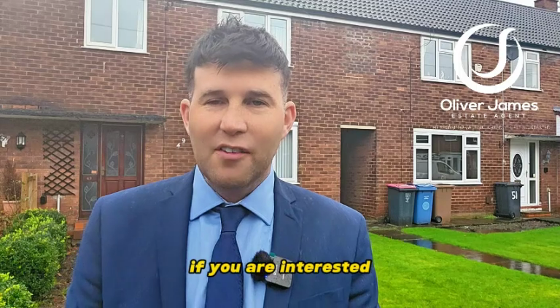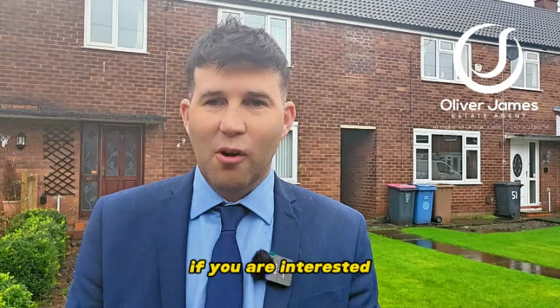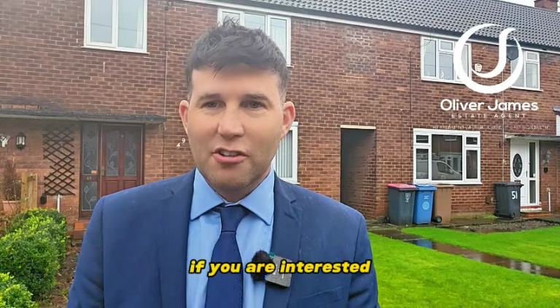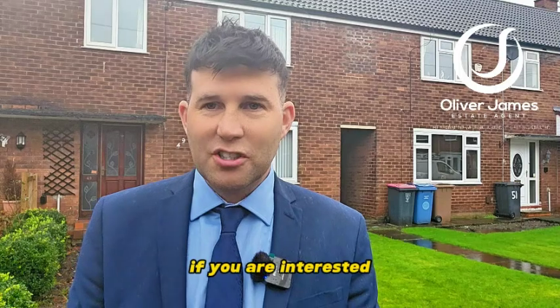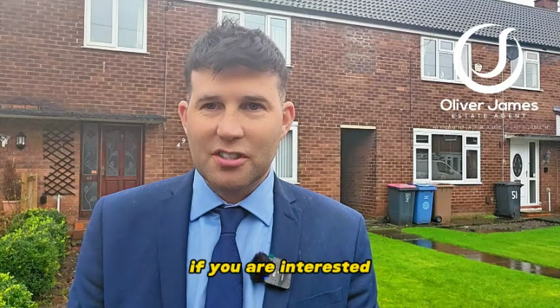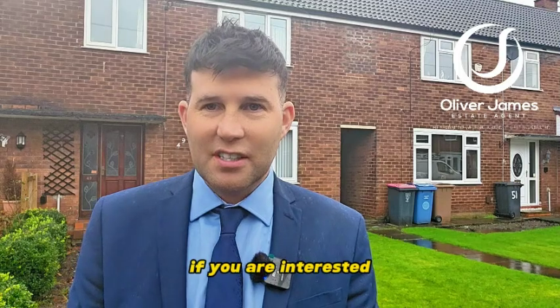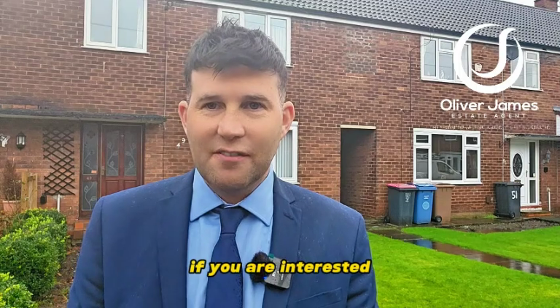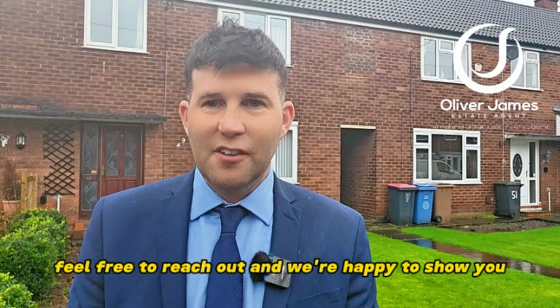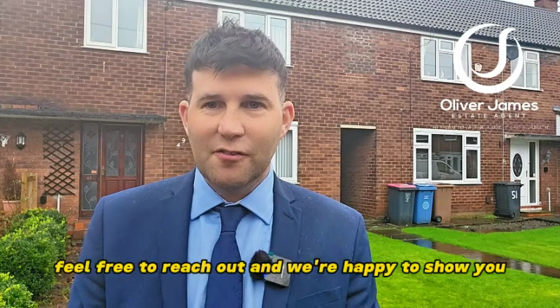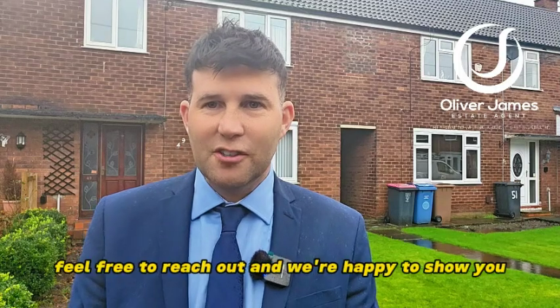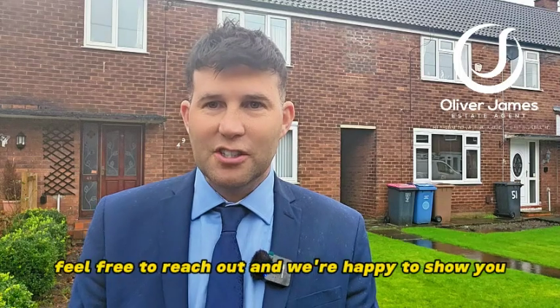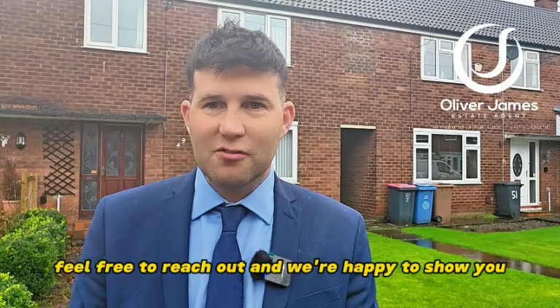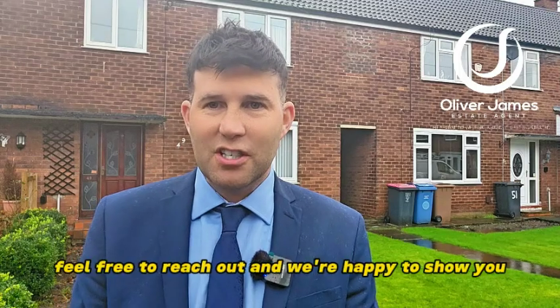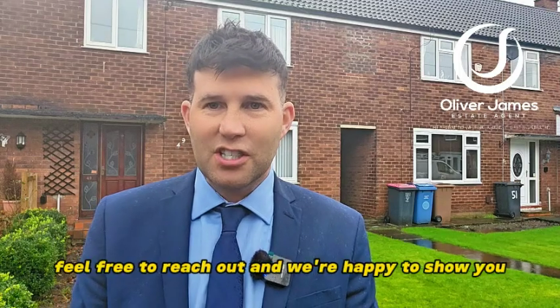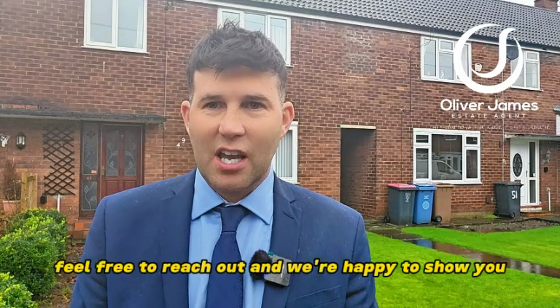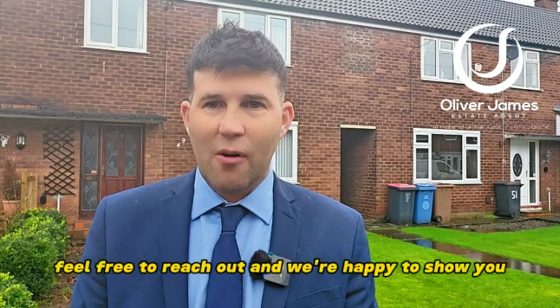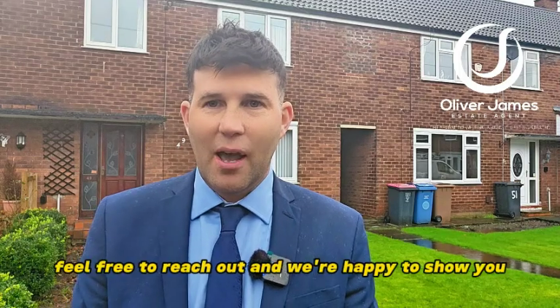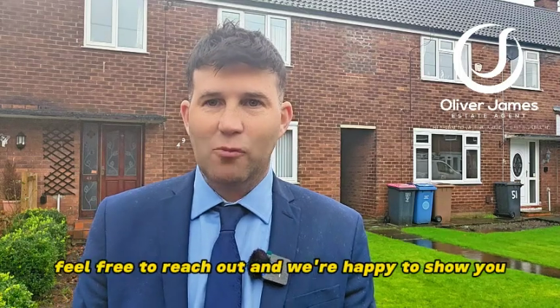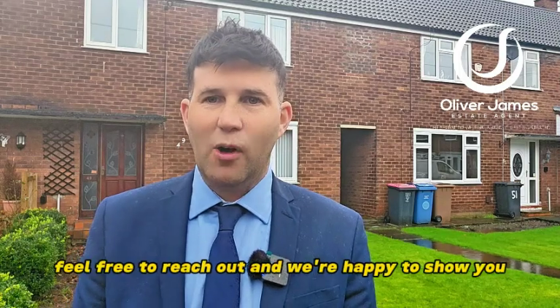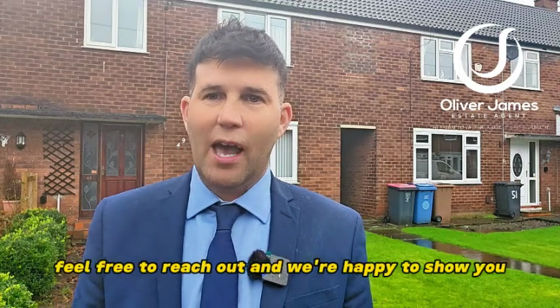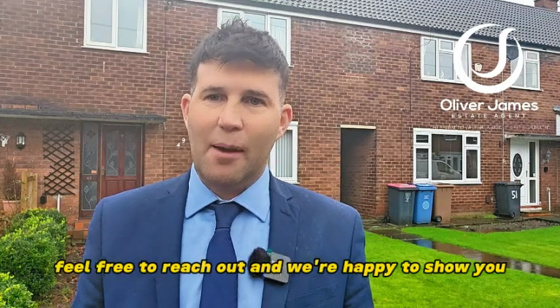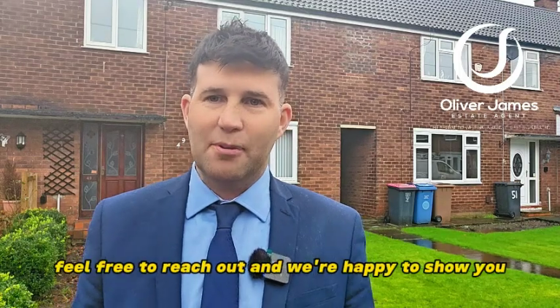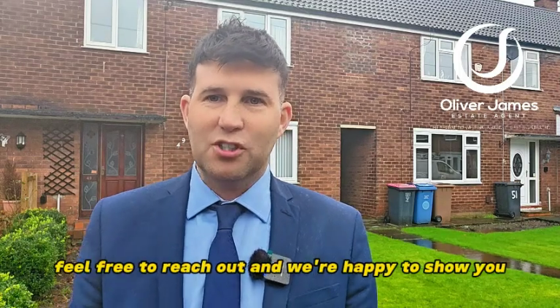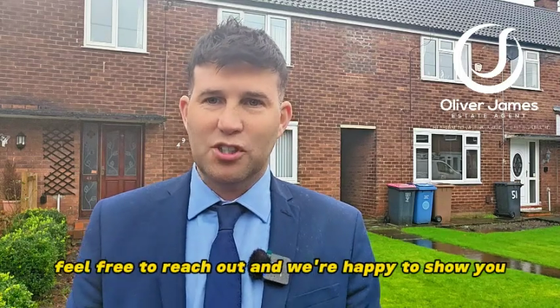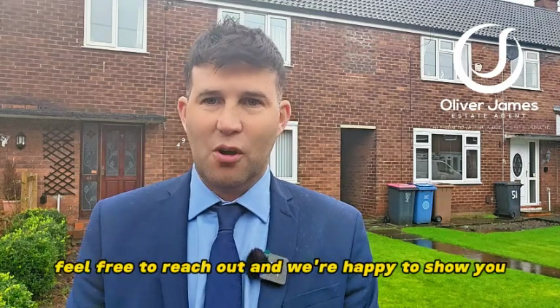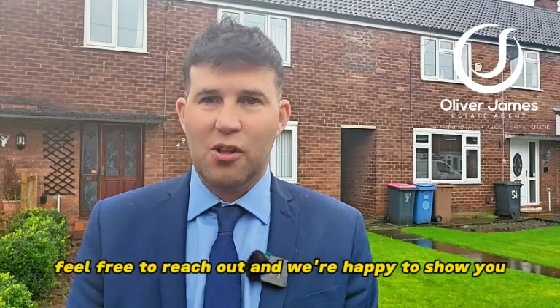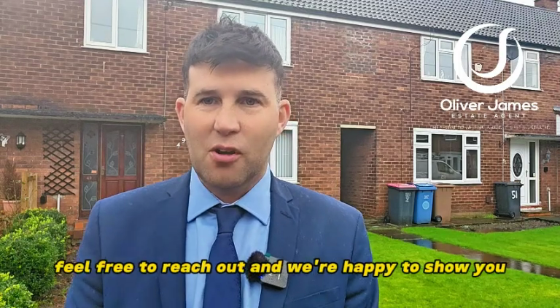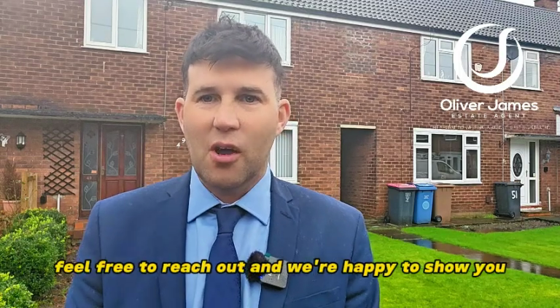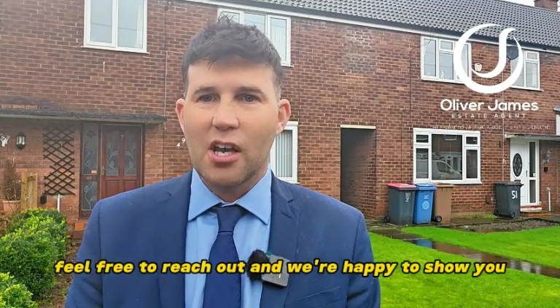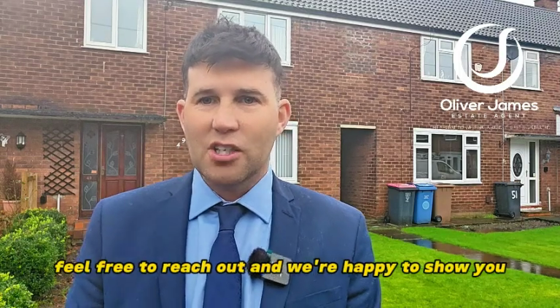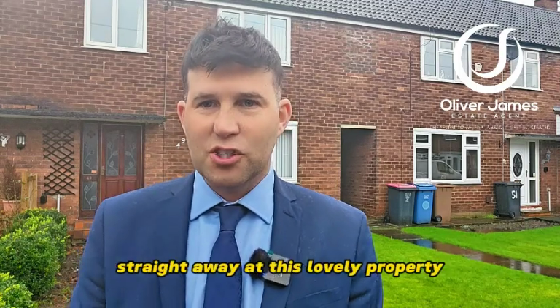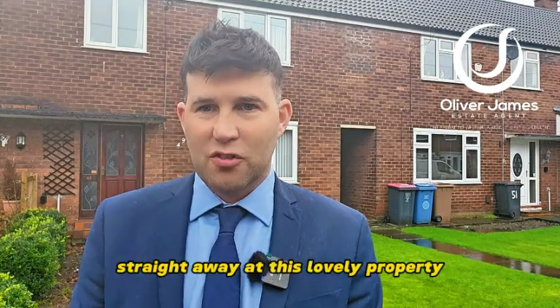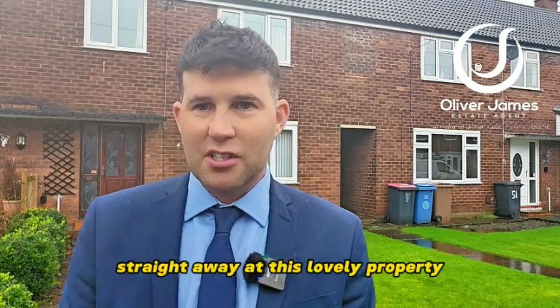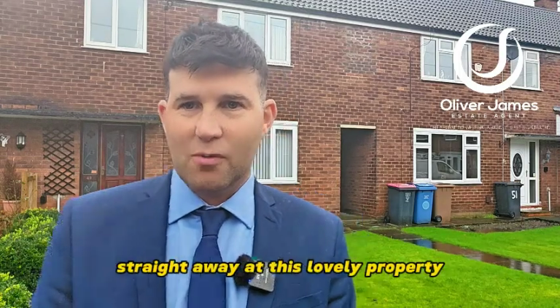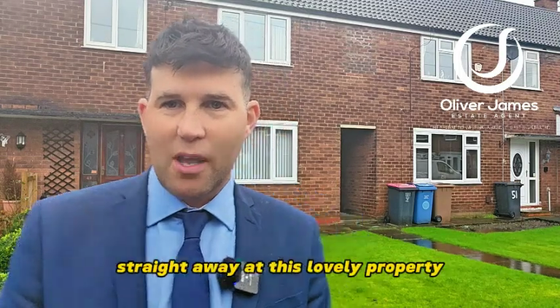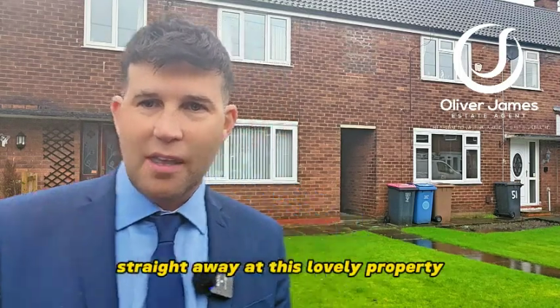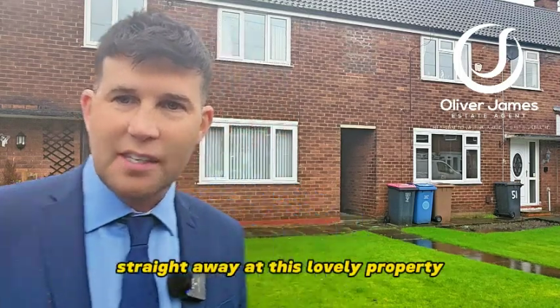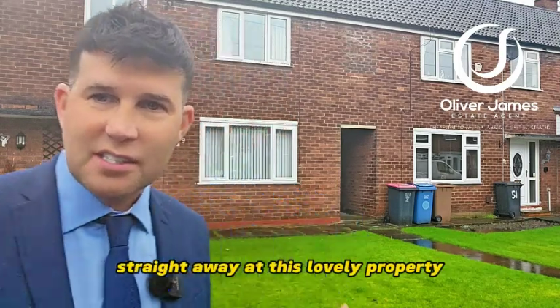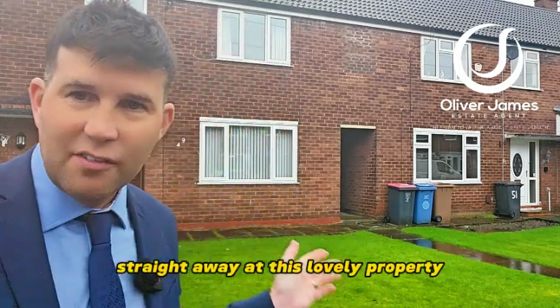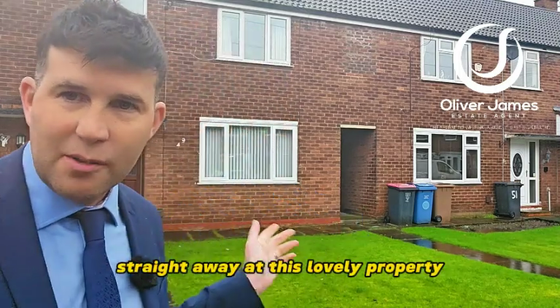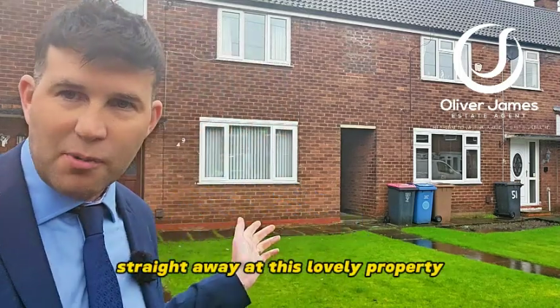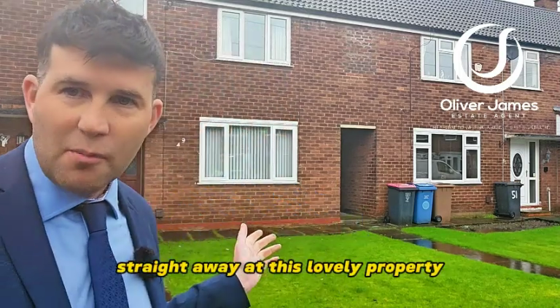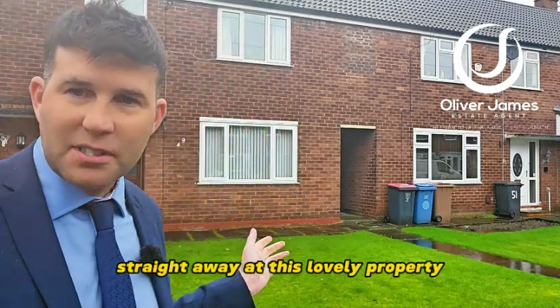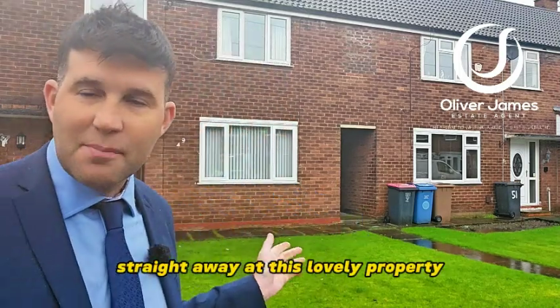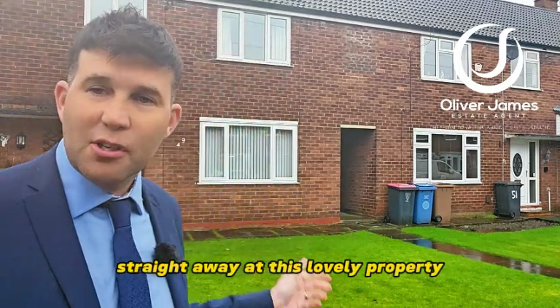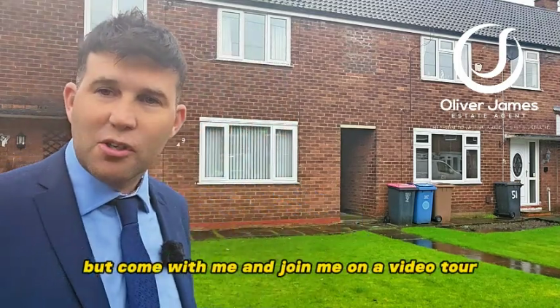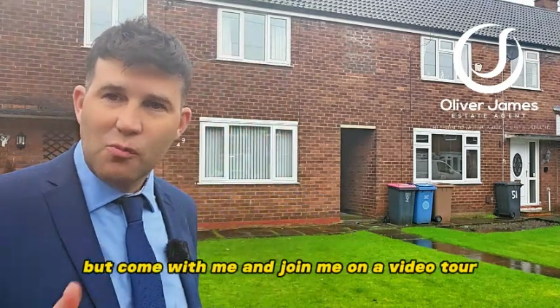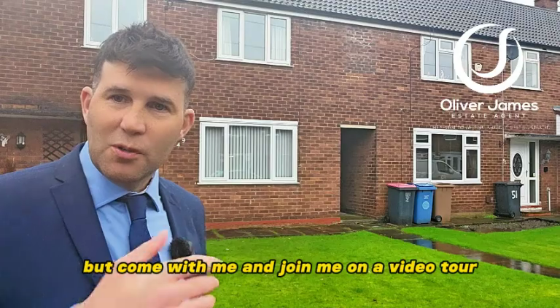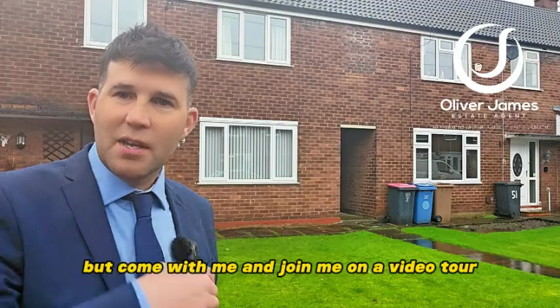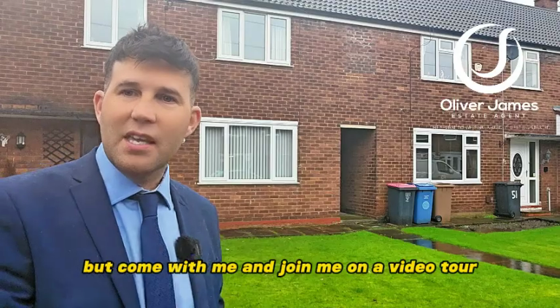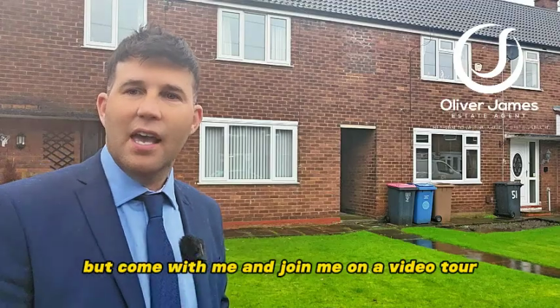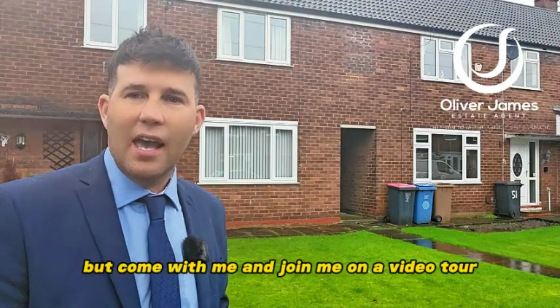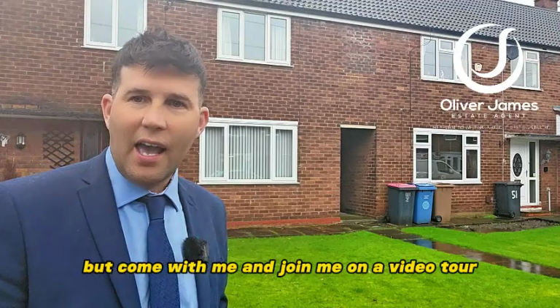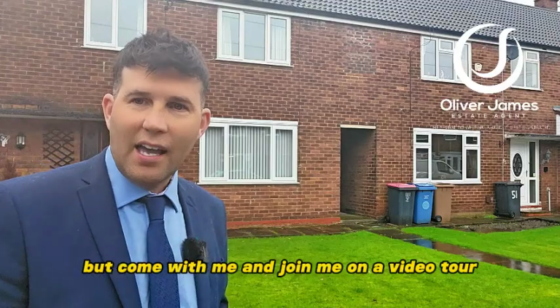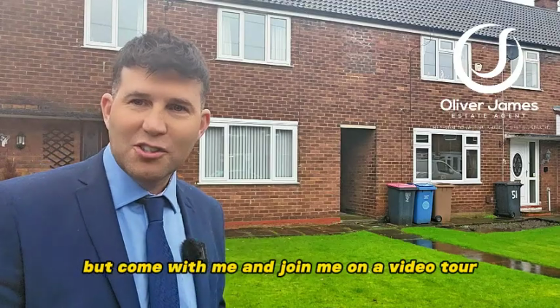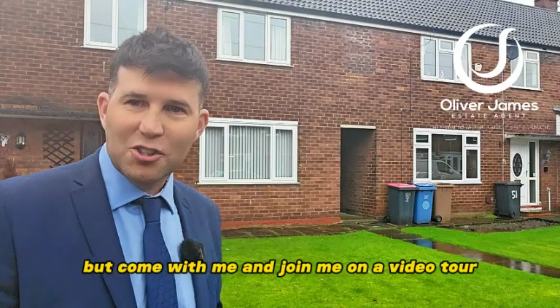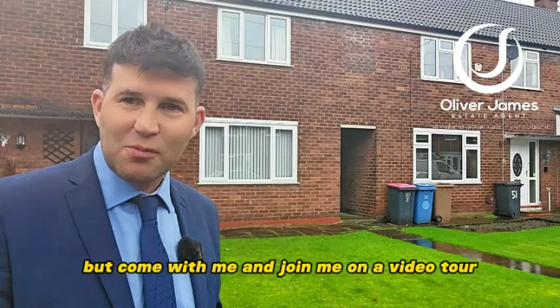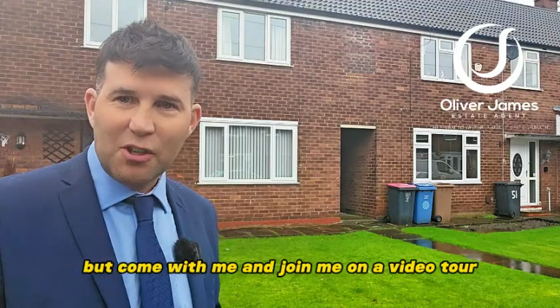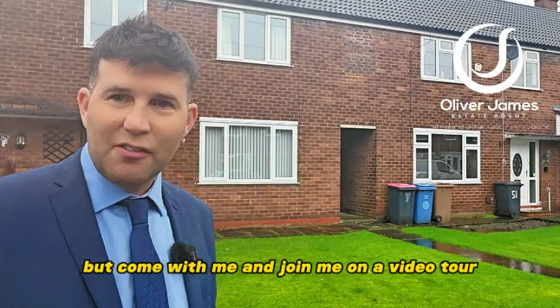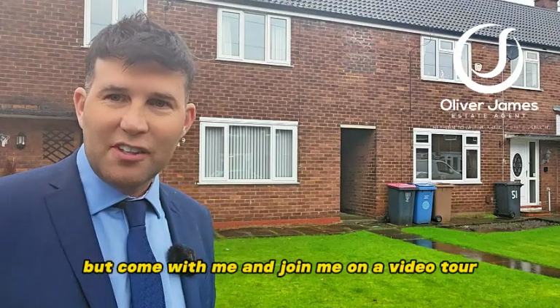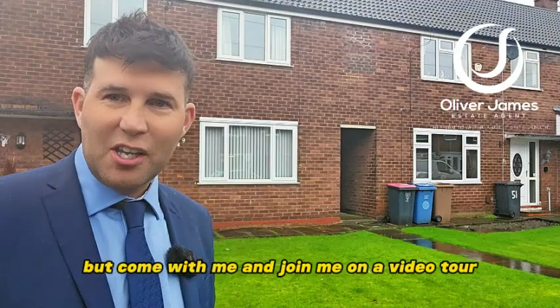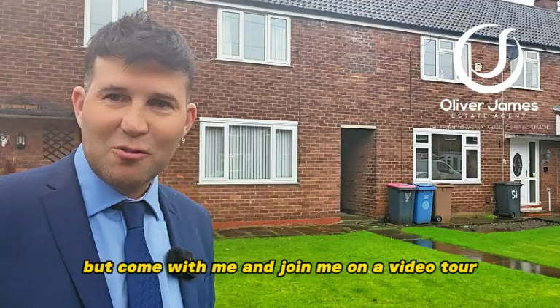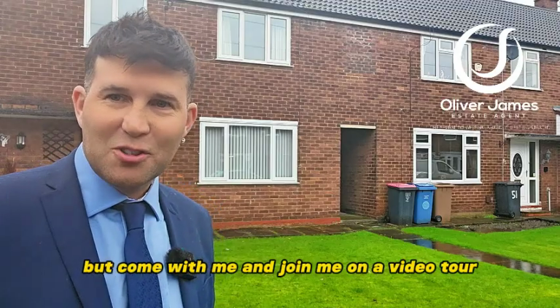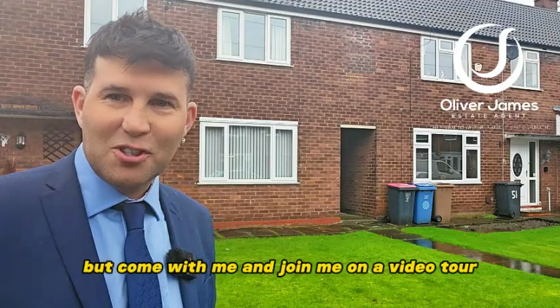If you are interested, feel free to reach out and we're happy to show you this lovely property straight away — but come with me and join me on a video tour.